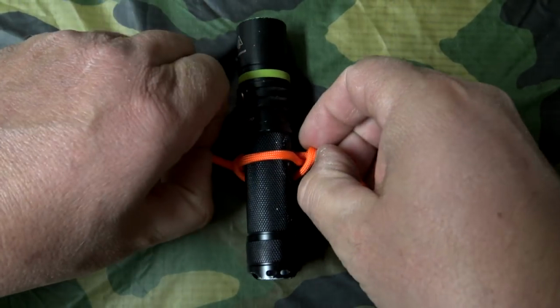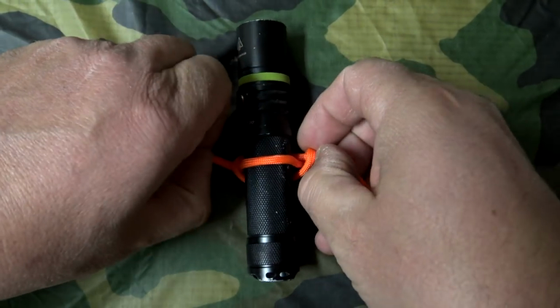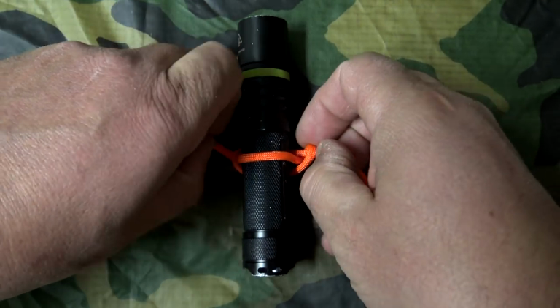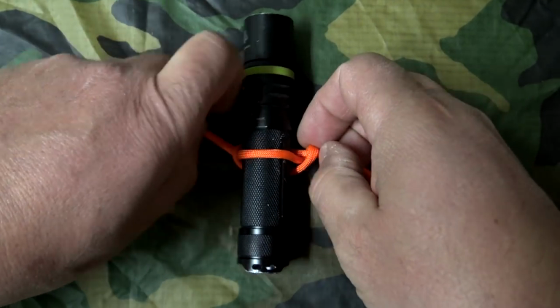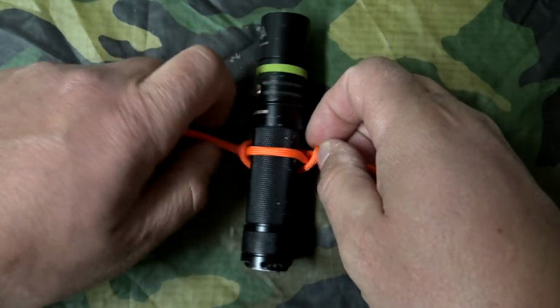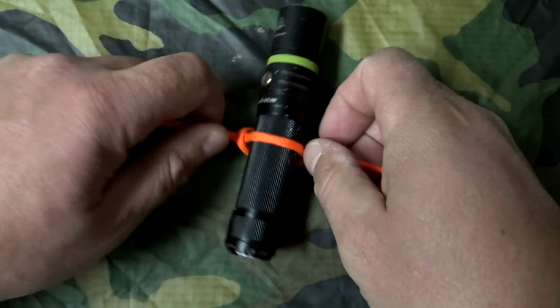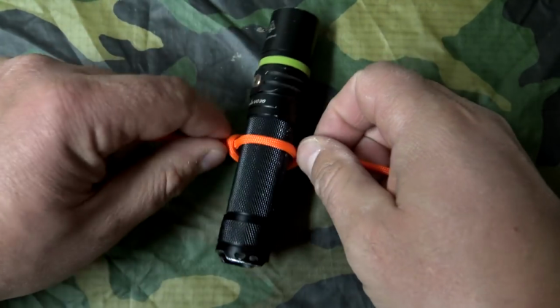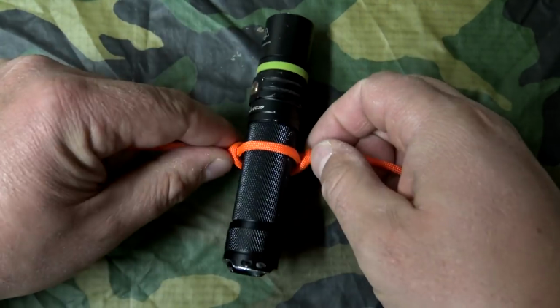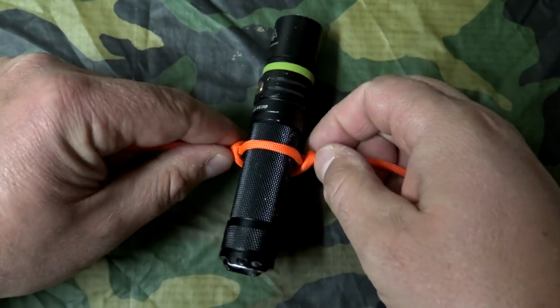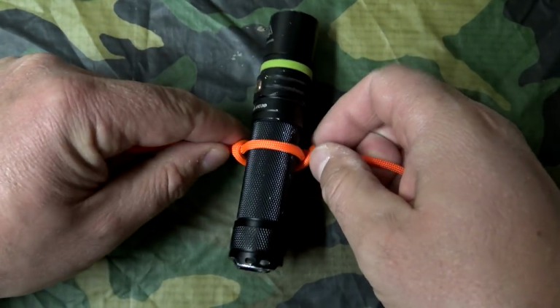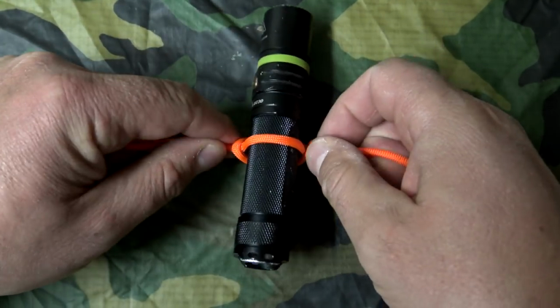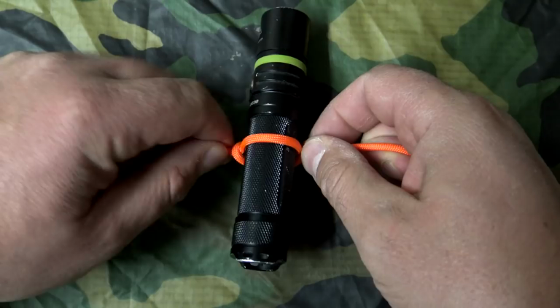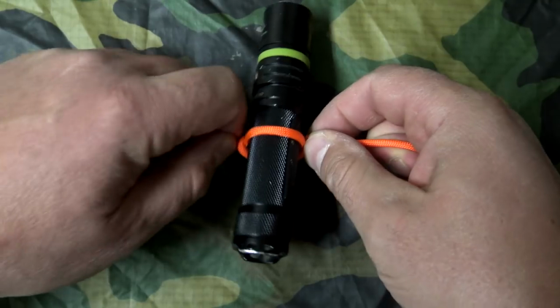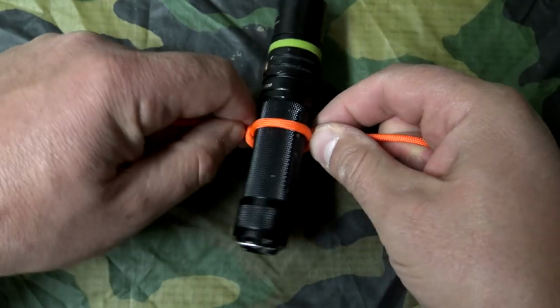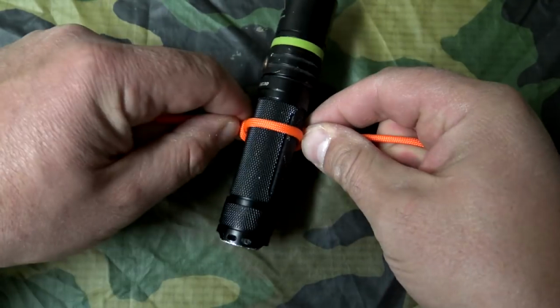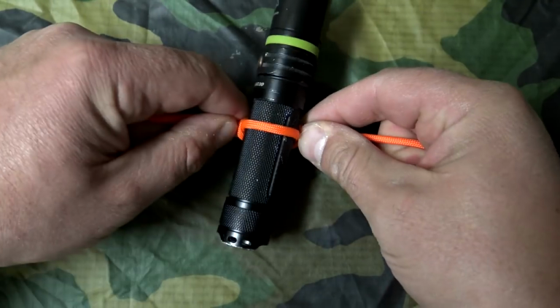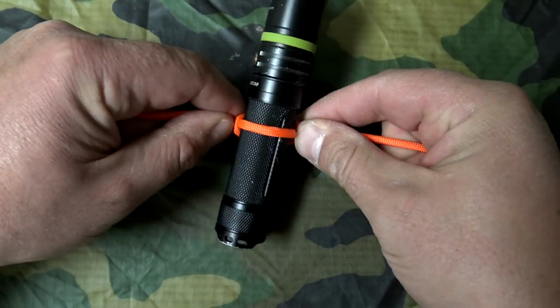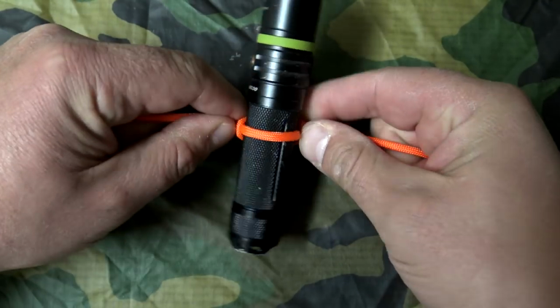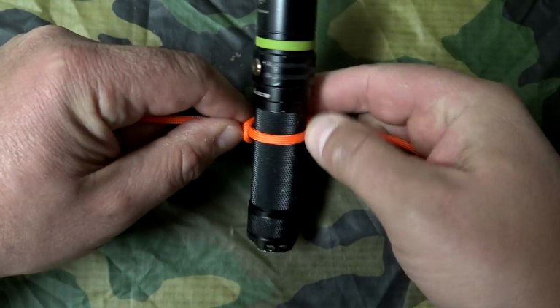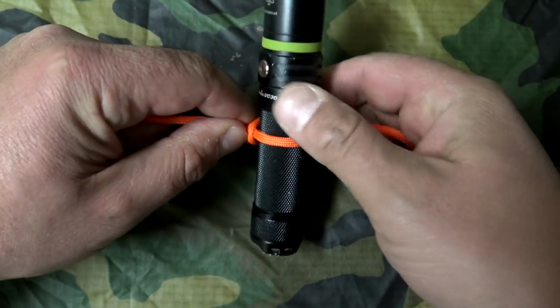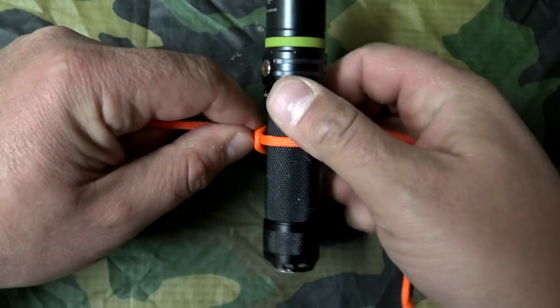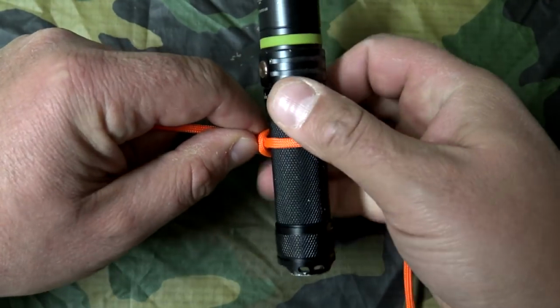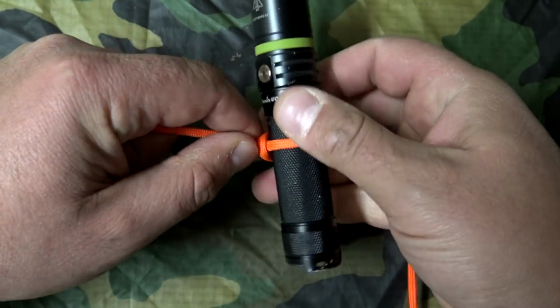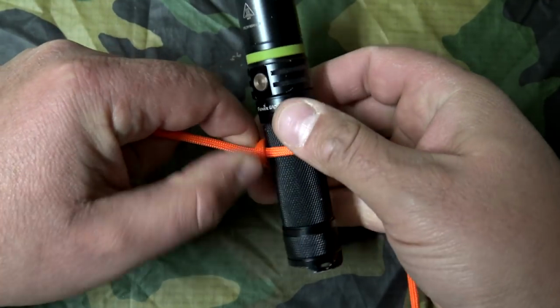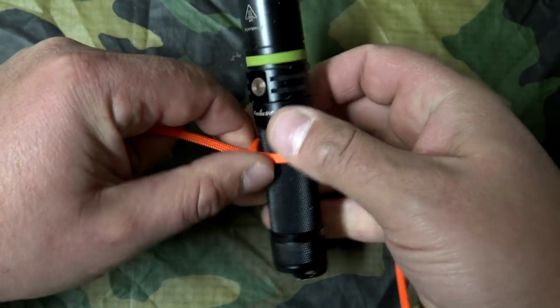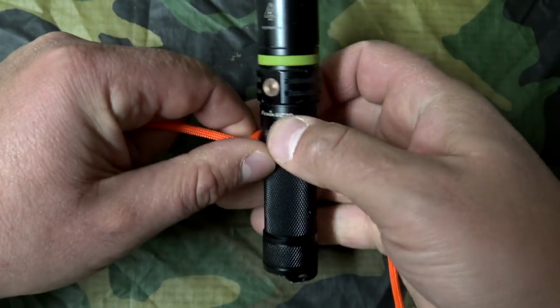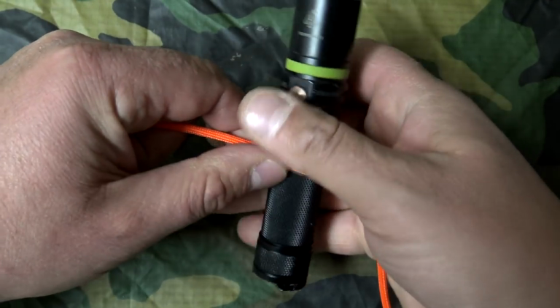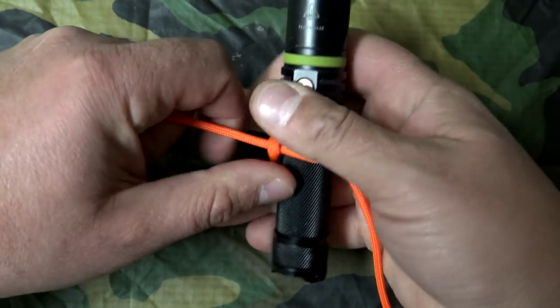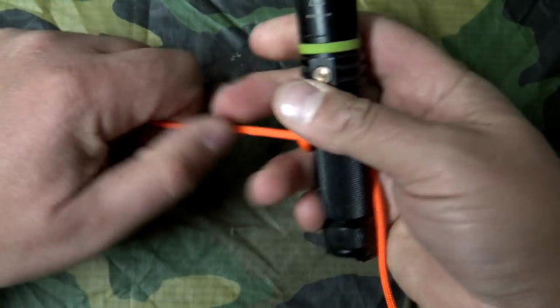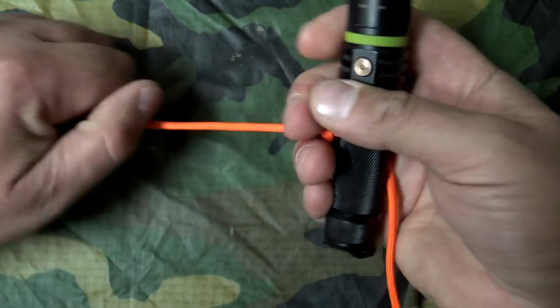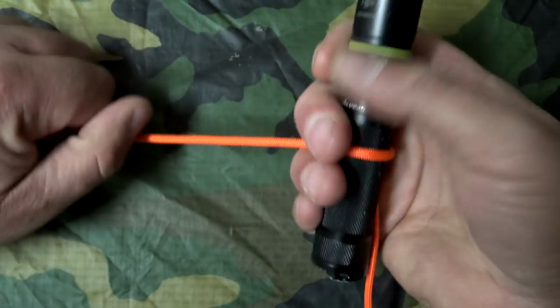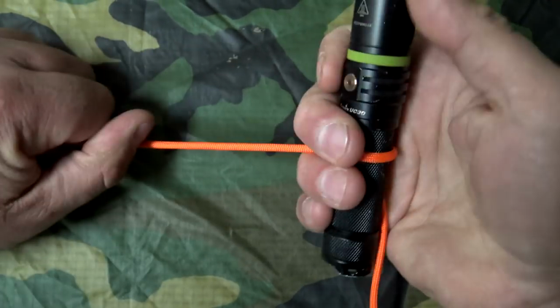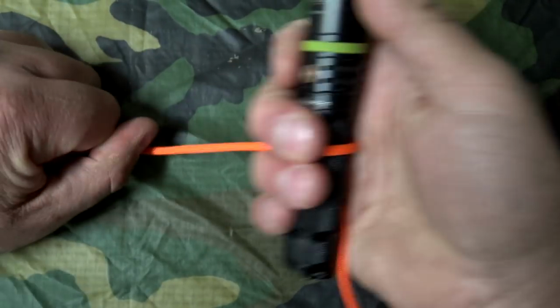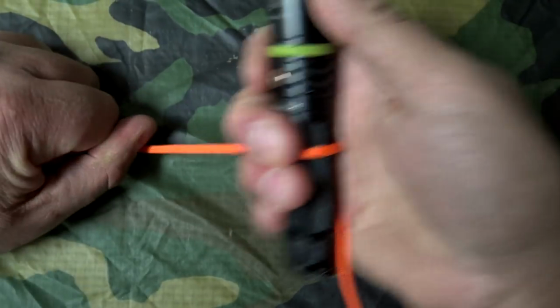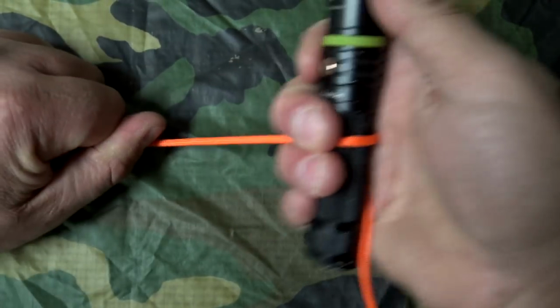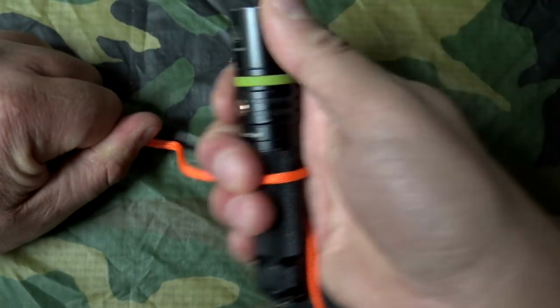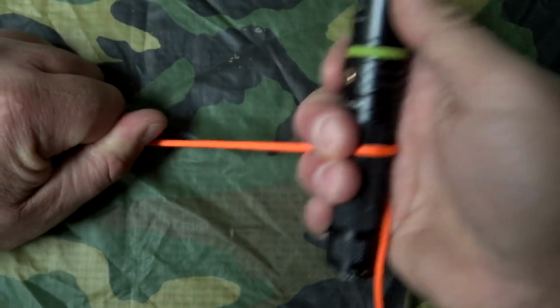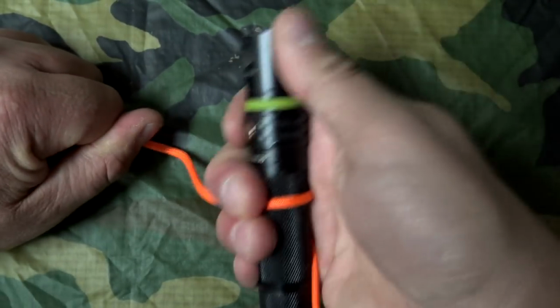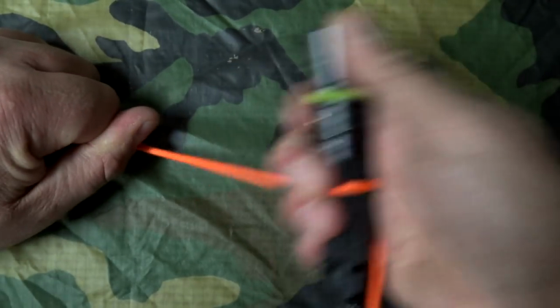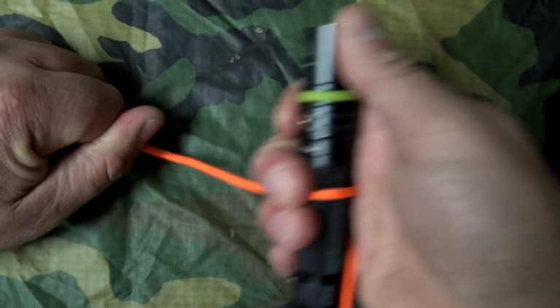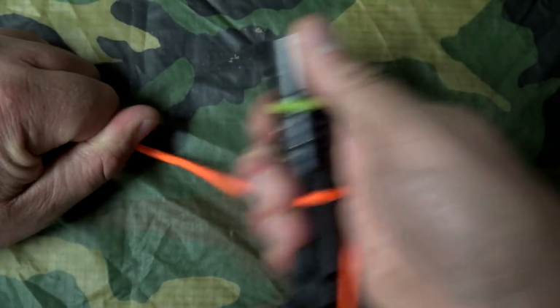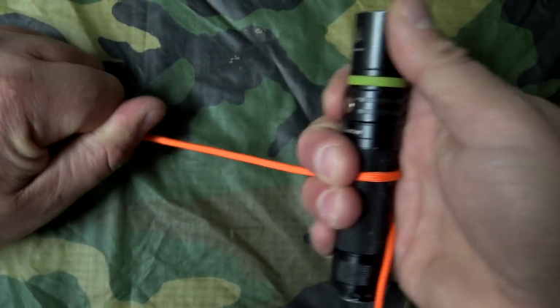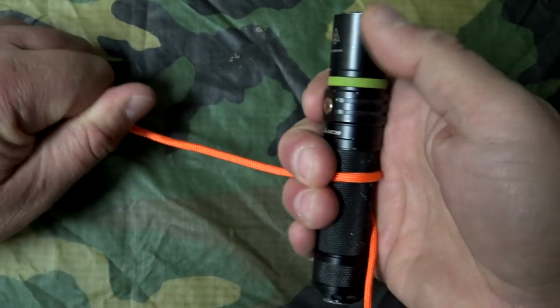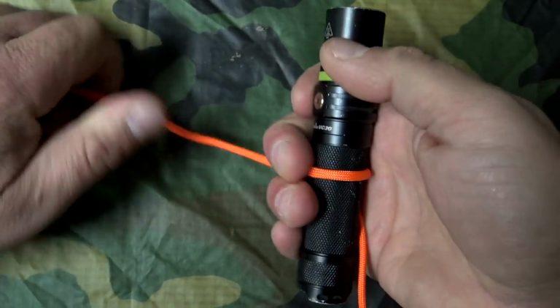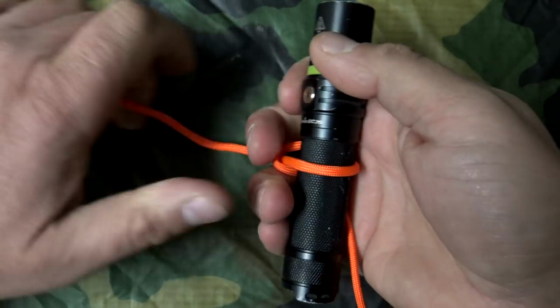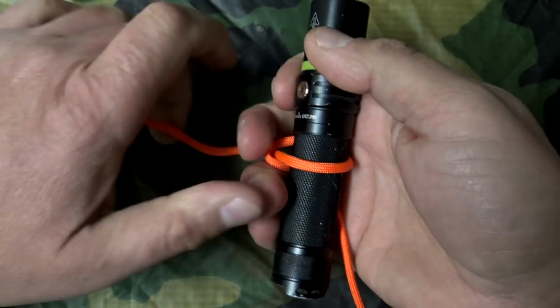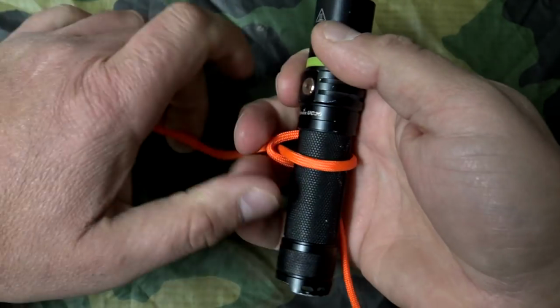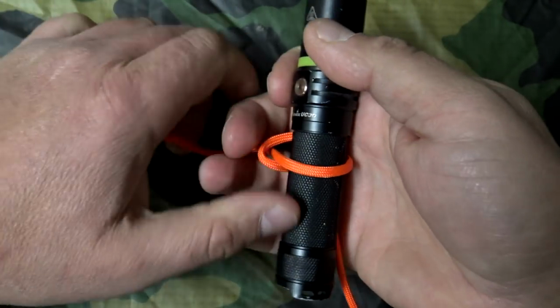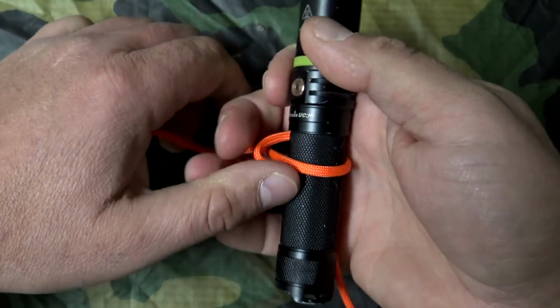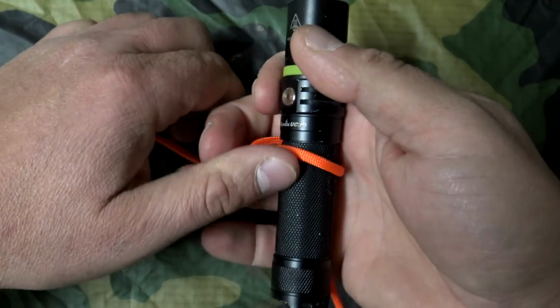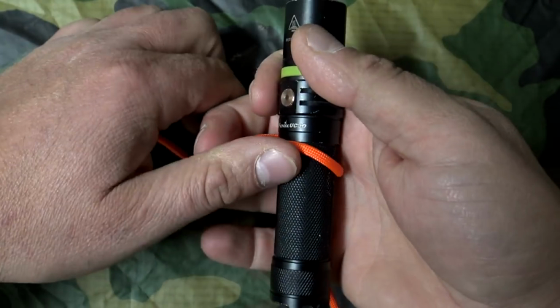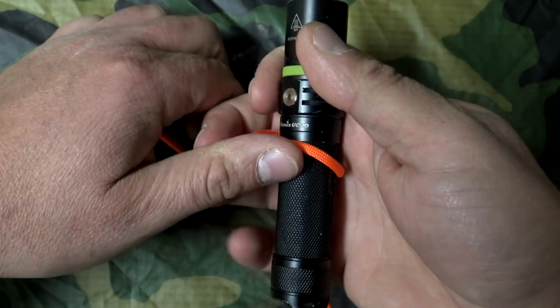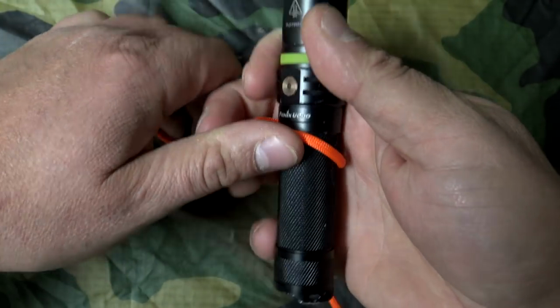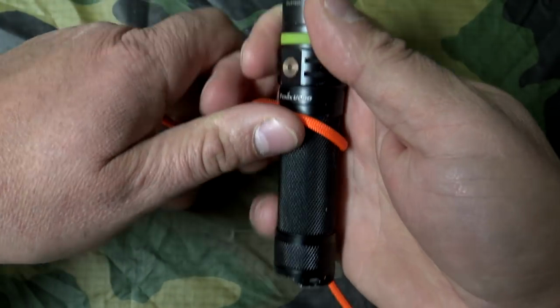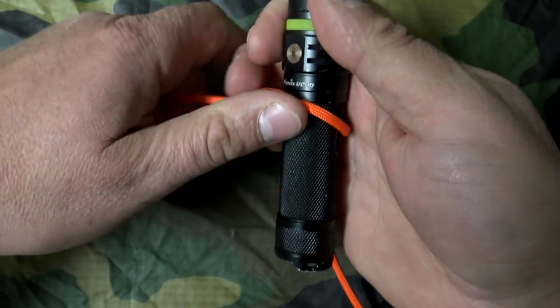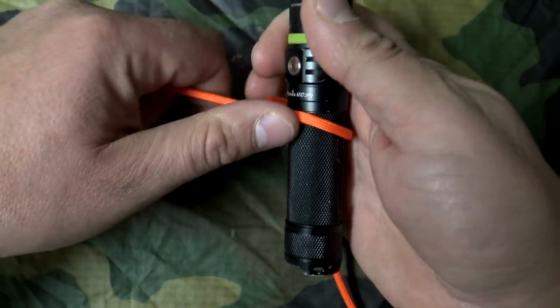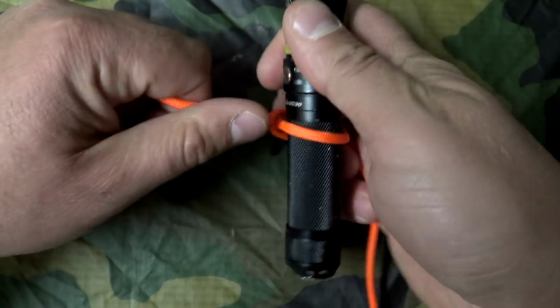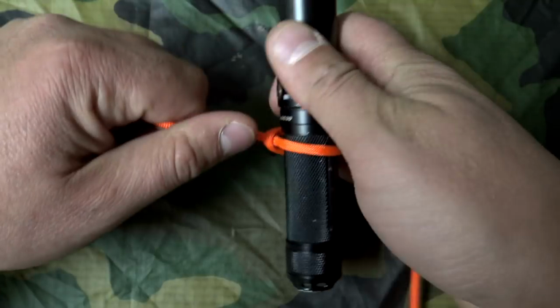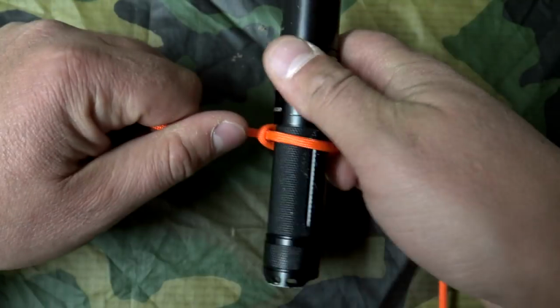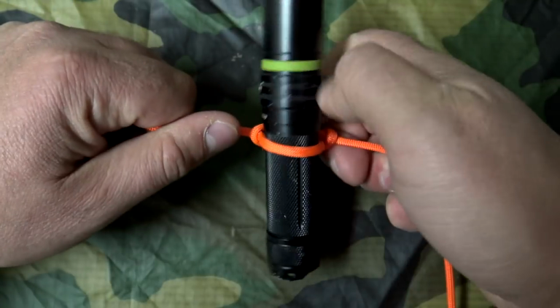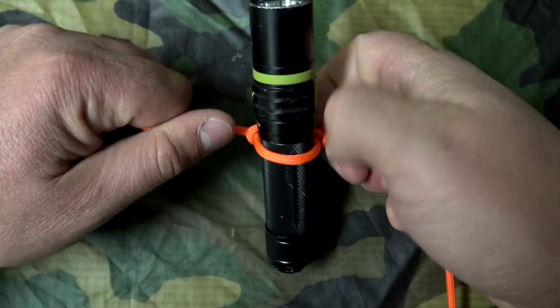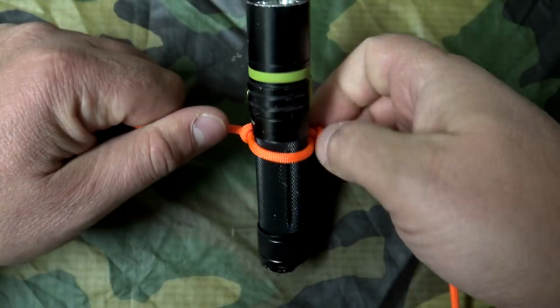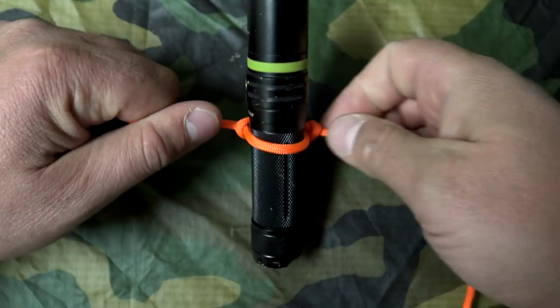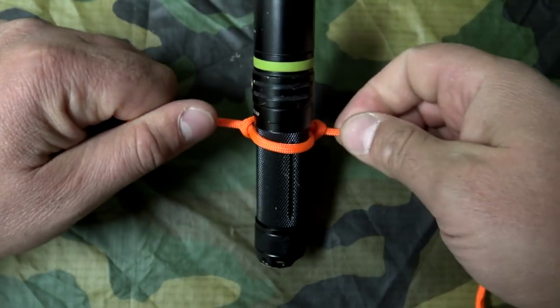What this does is it creates your T-handle, or the beginnings of a rung for a ladder.